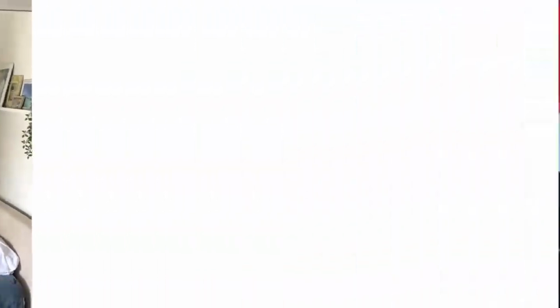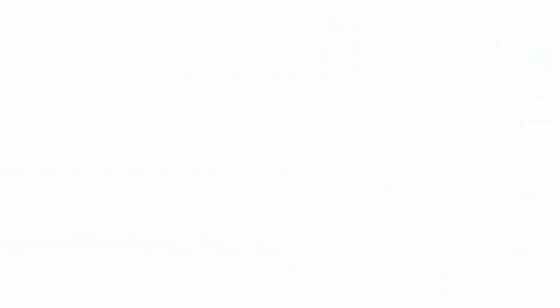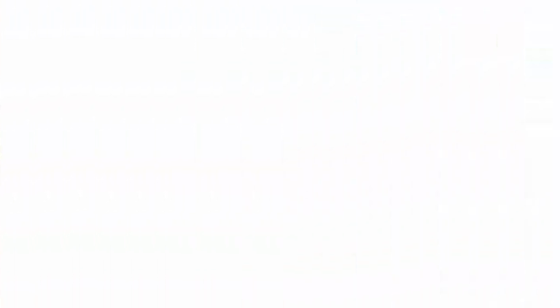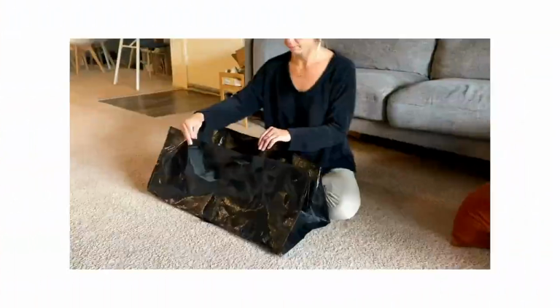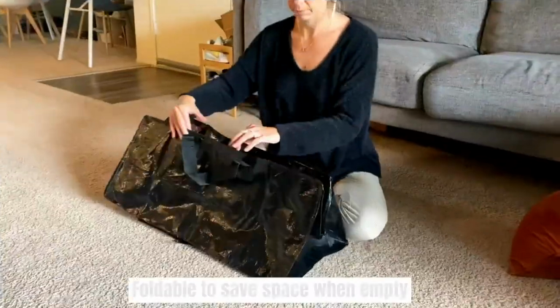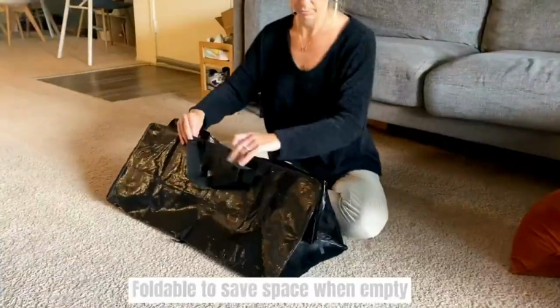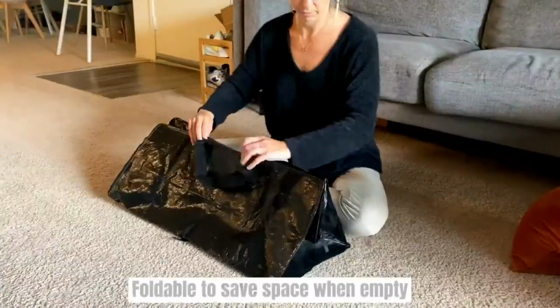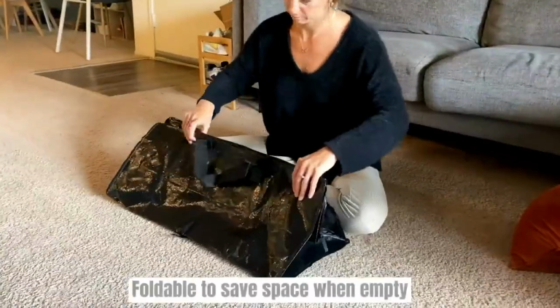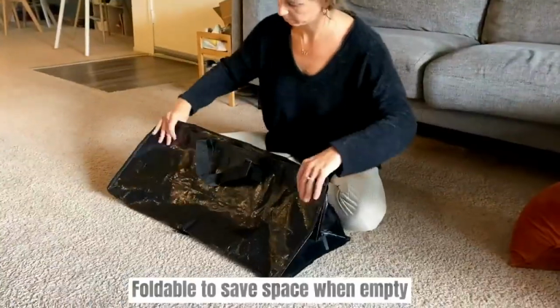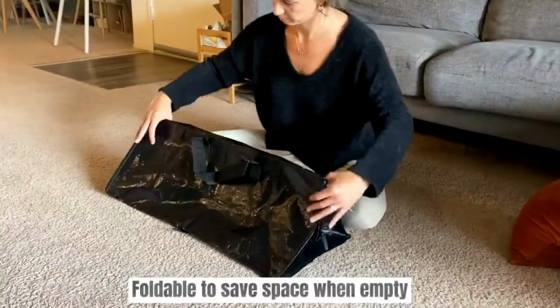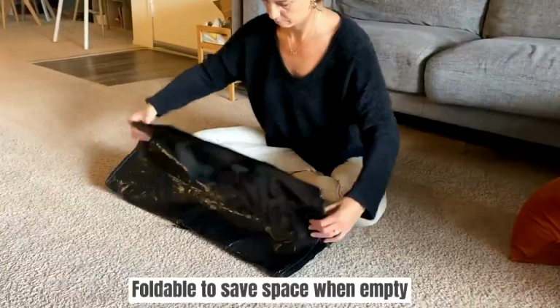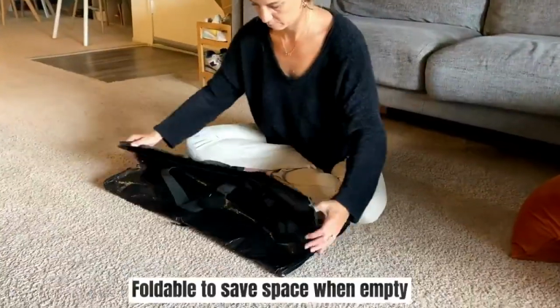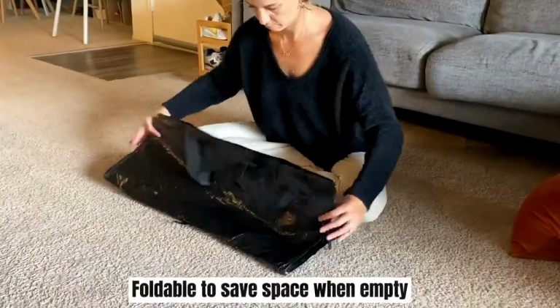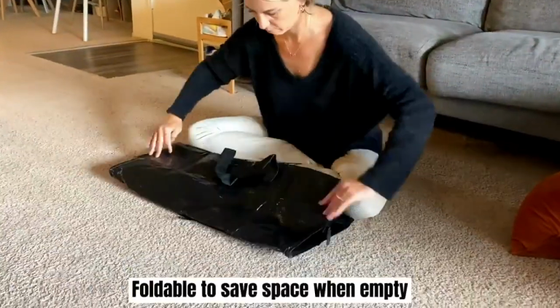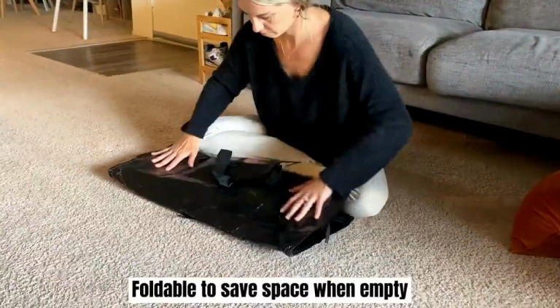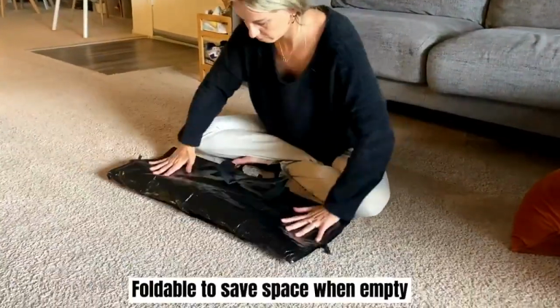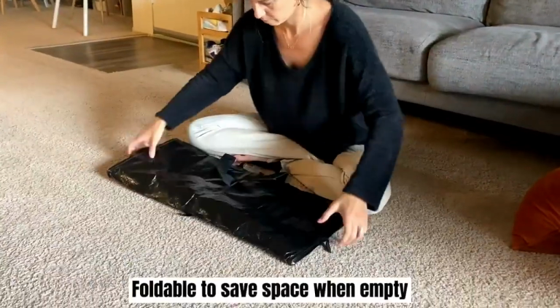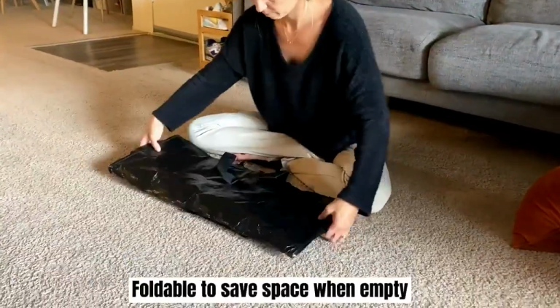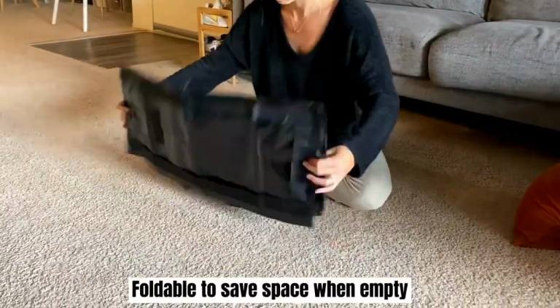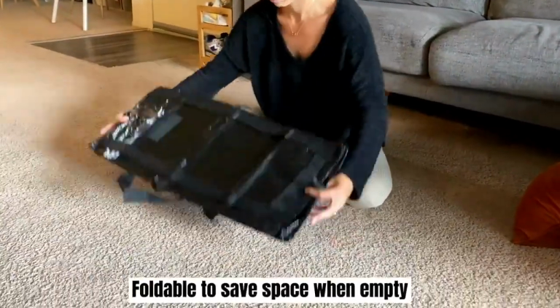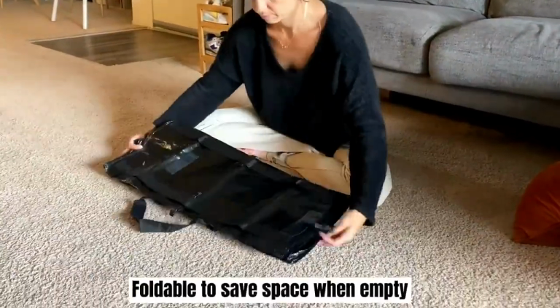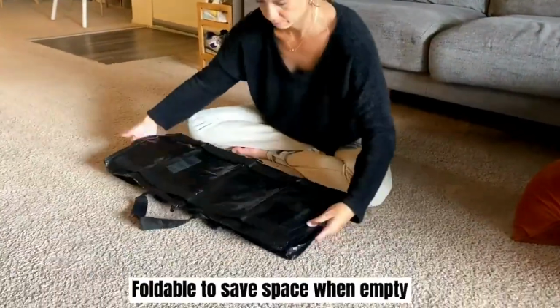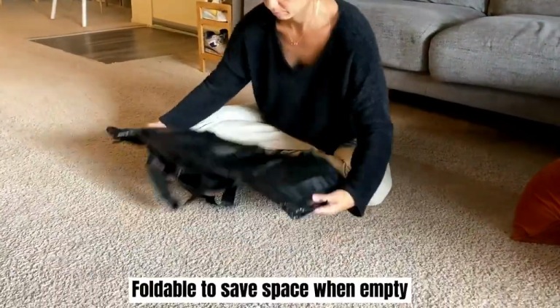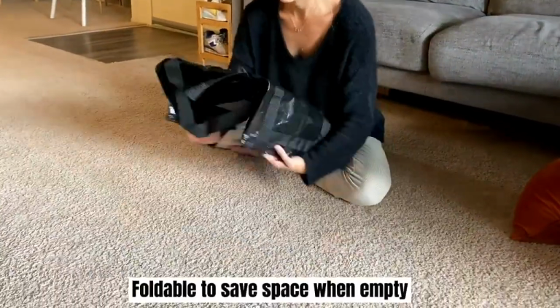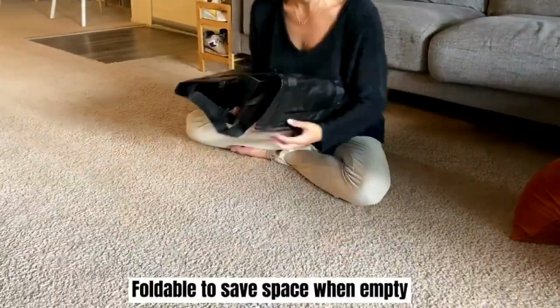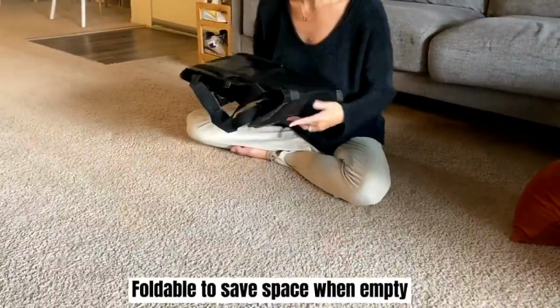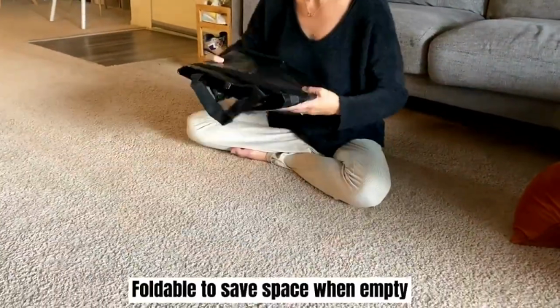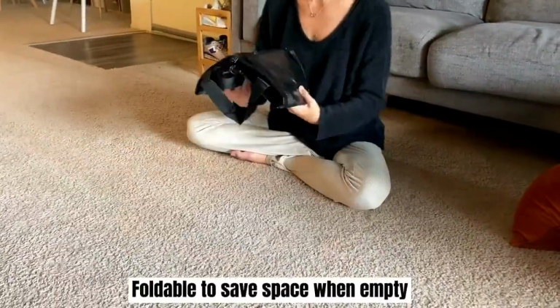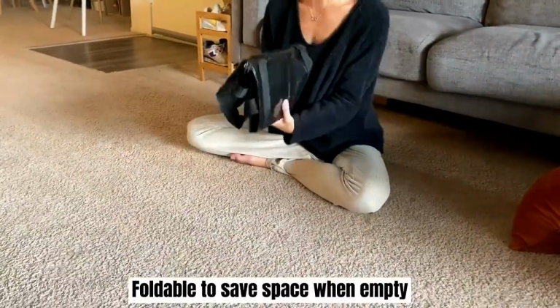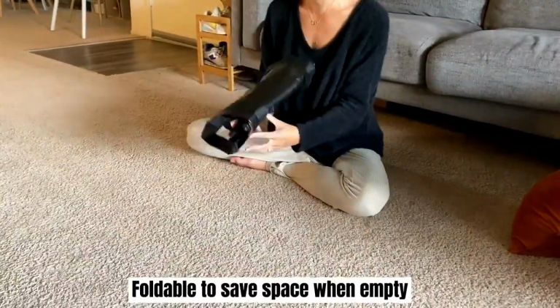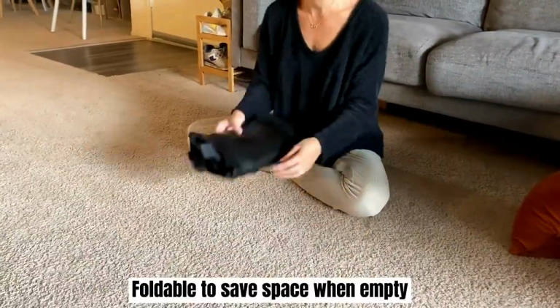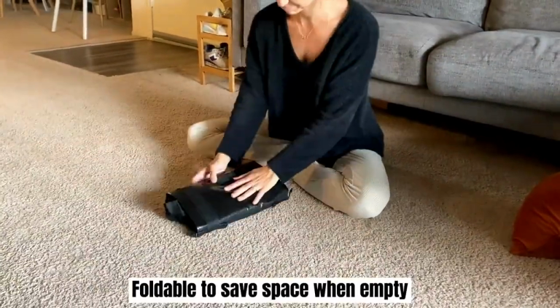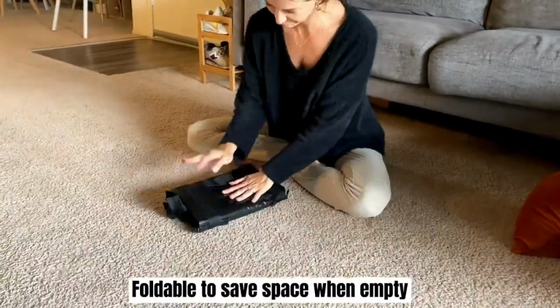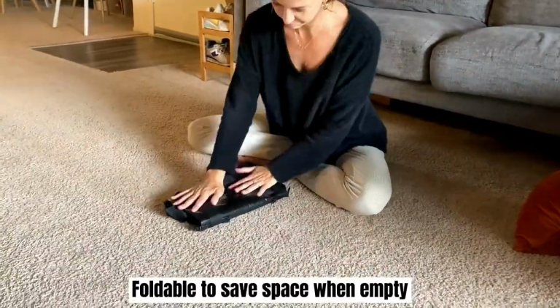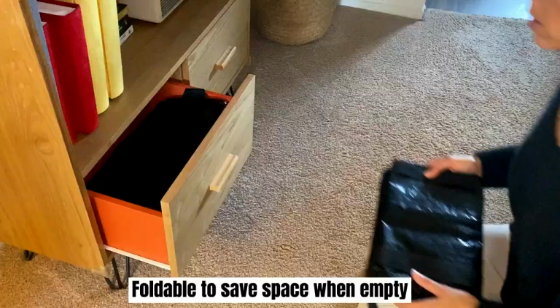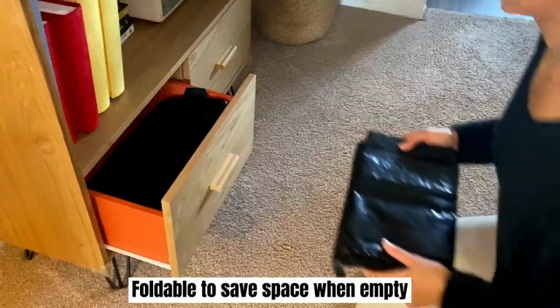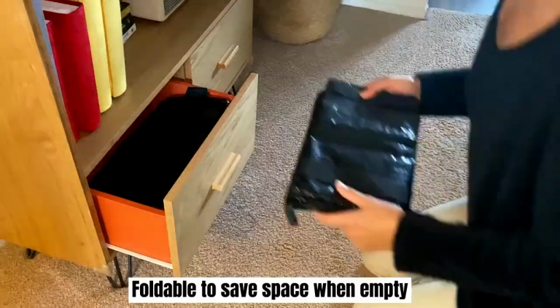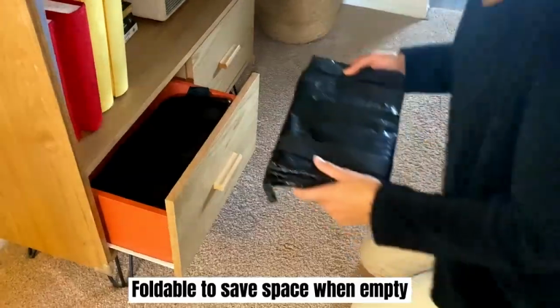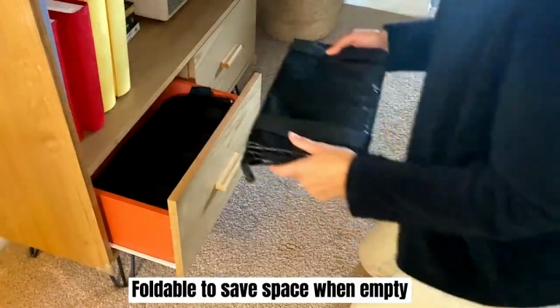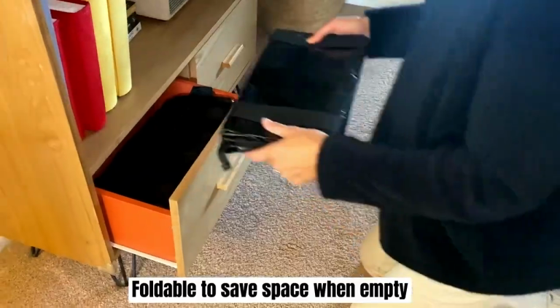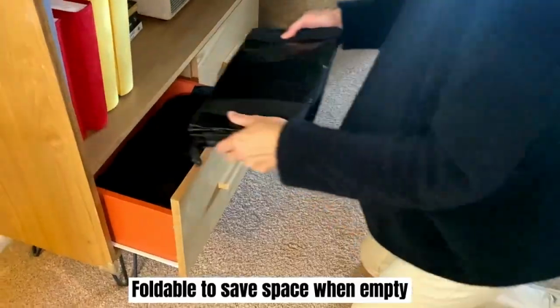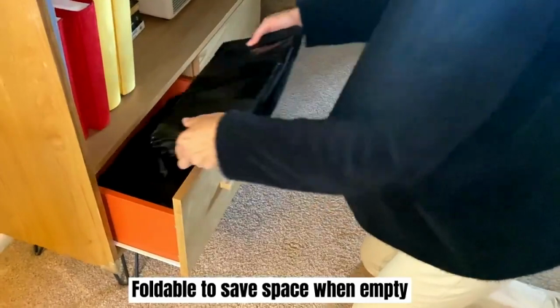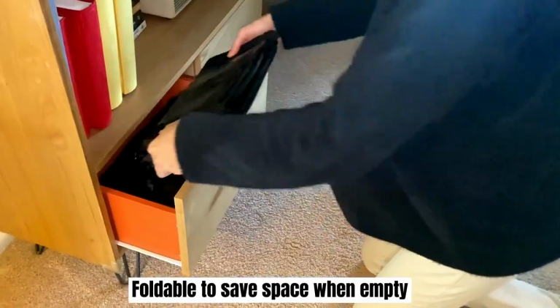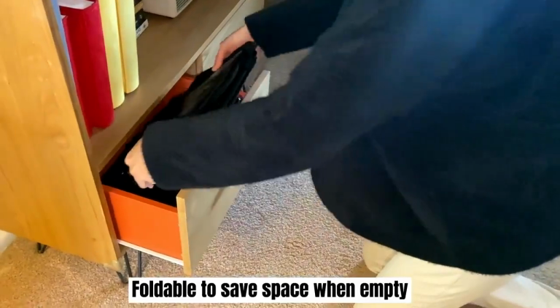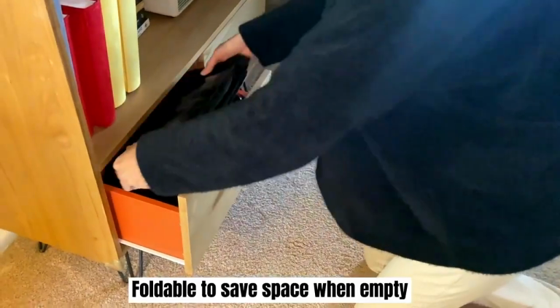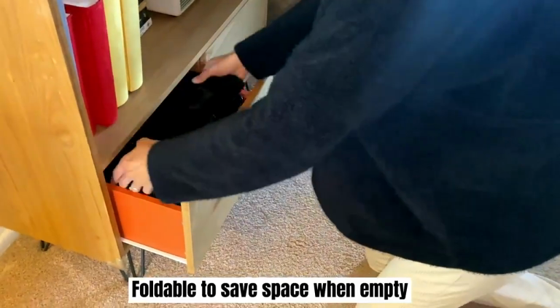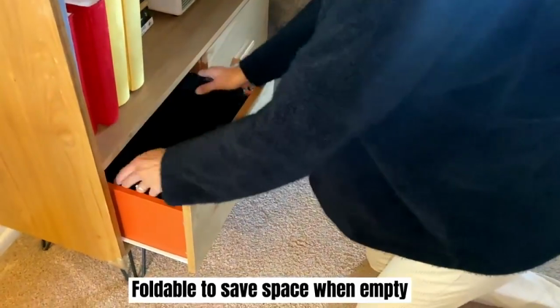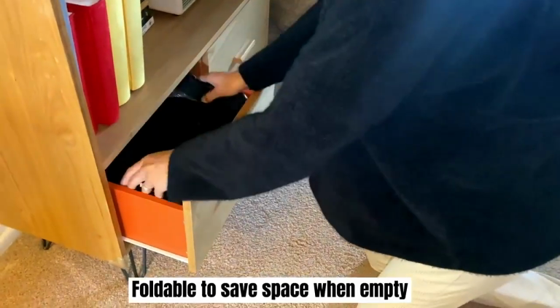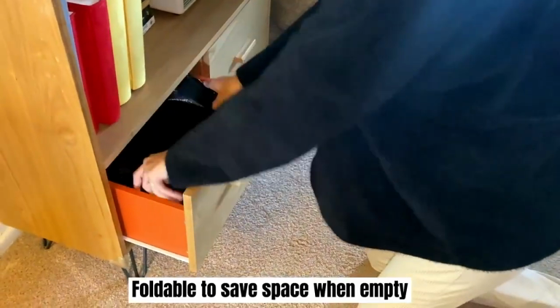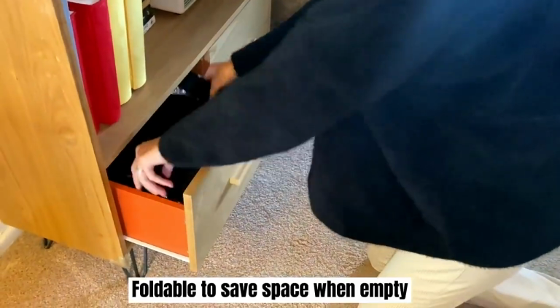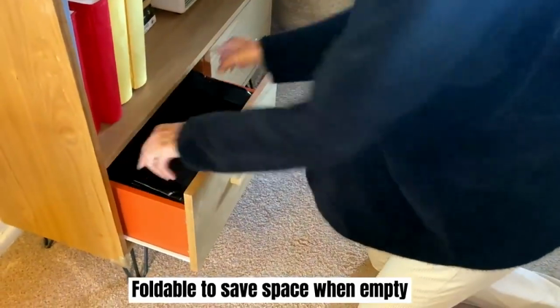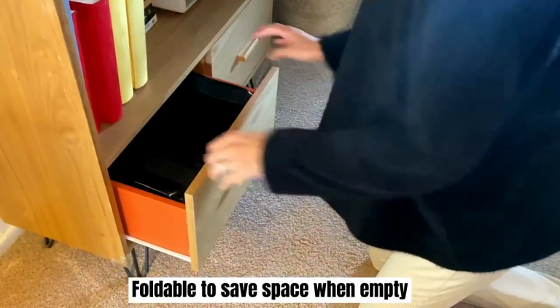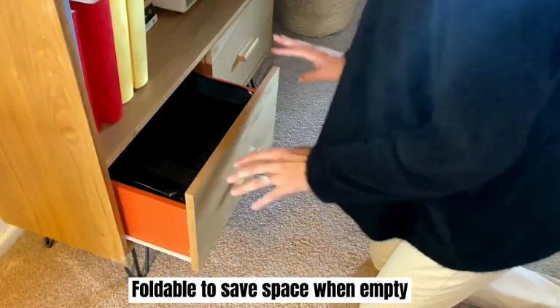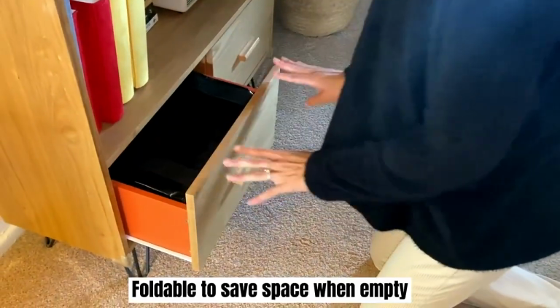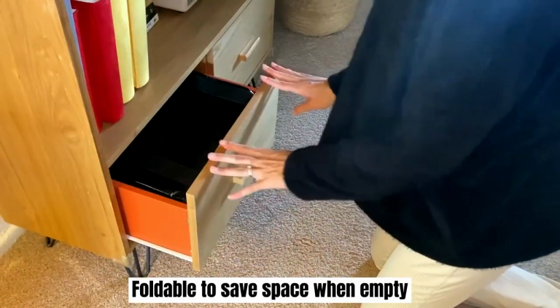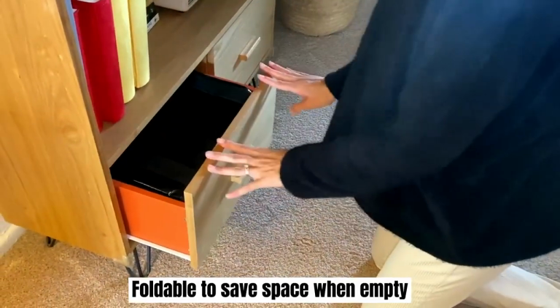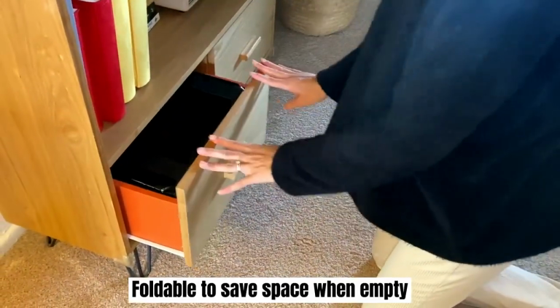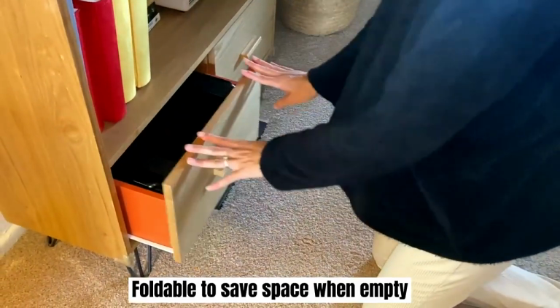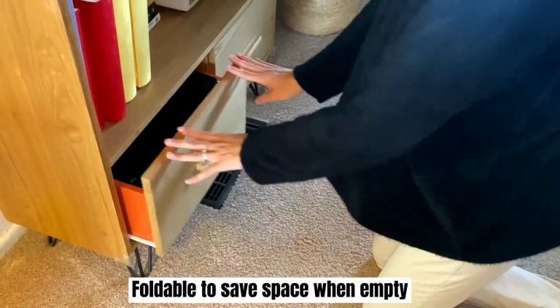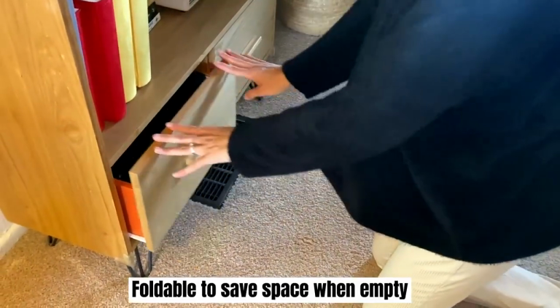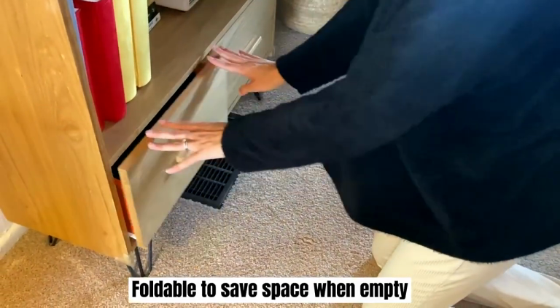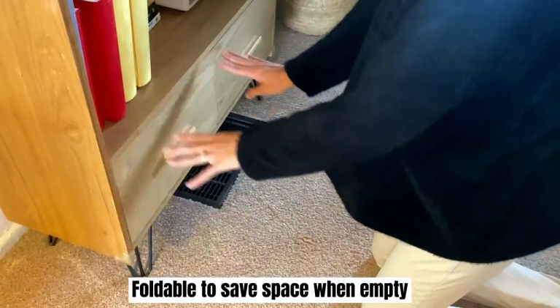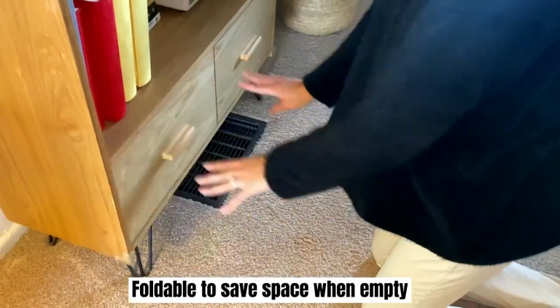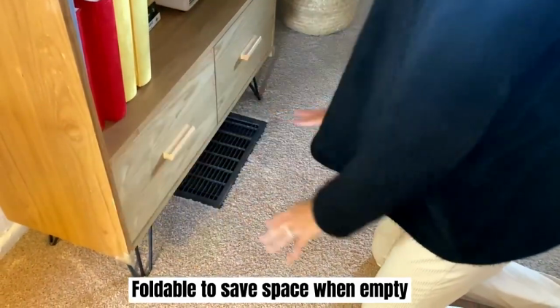When empty, our bags fold down into a small flat size. They easily fit into a drawer, suitcase, car or closet.